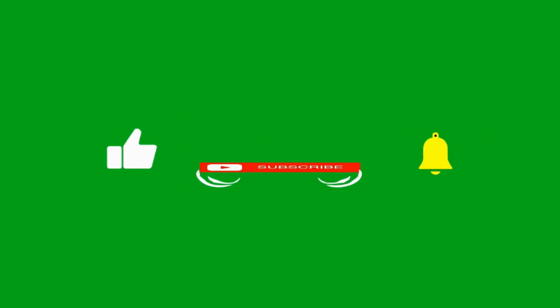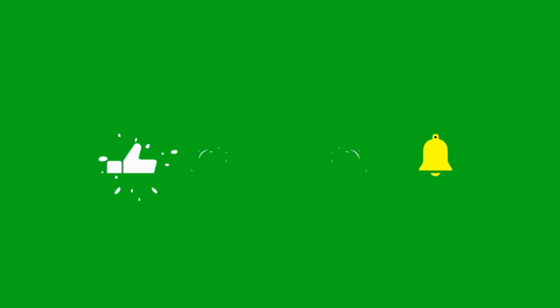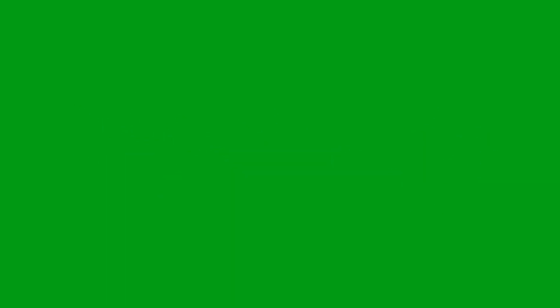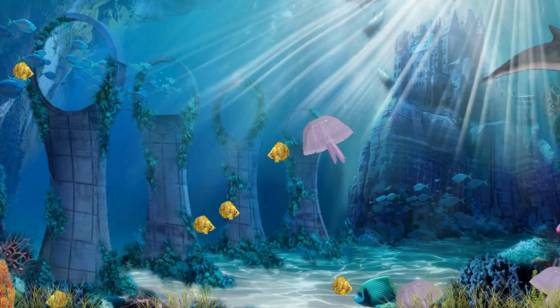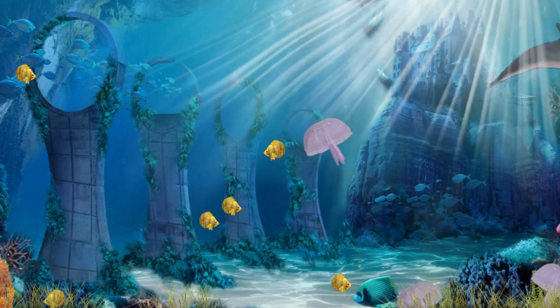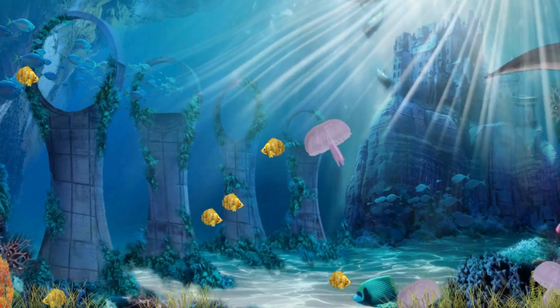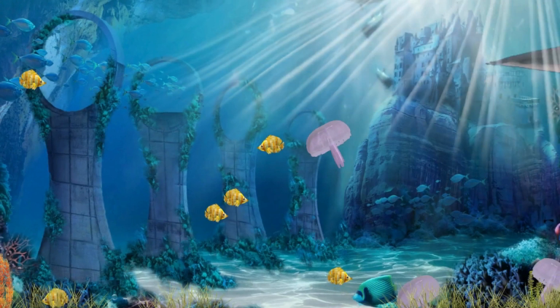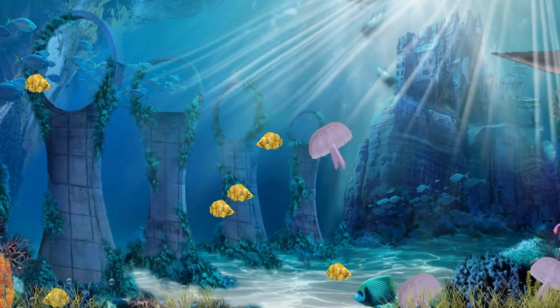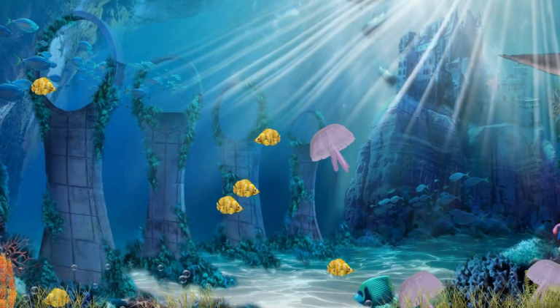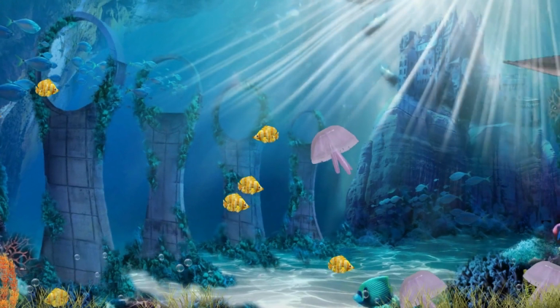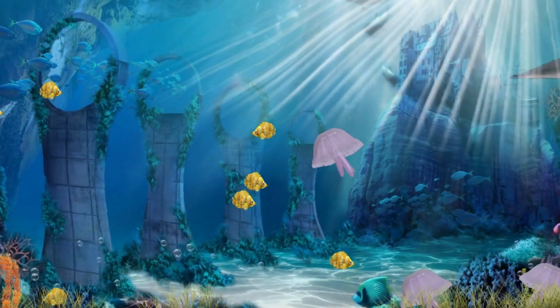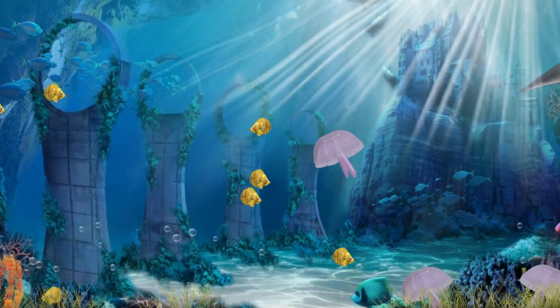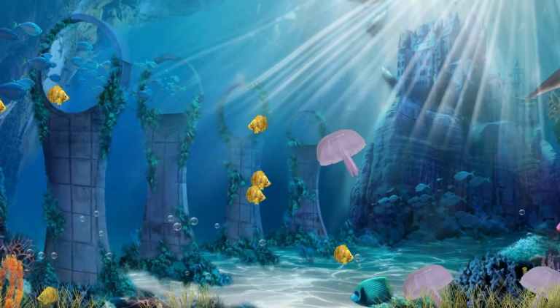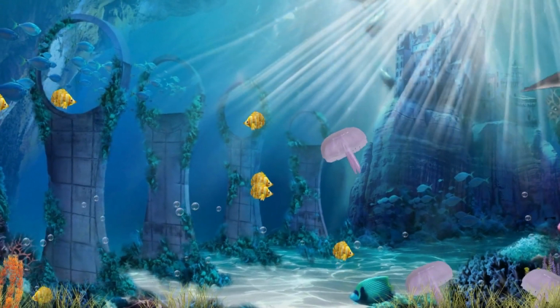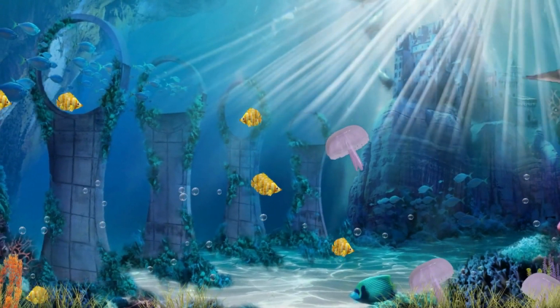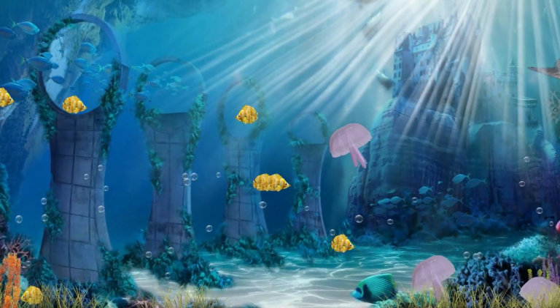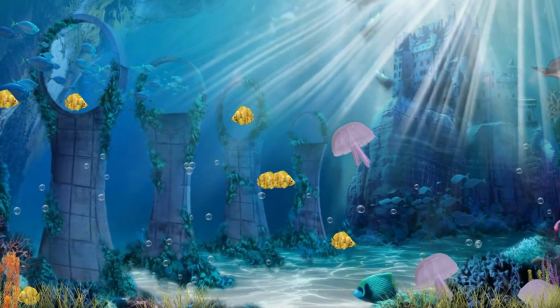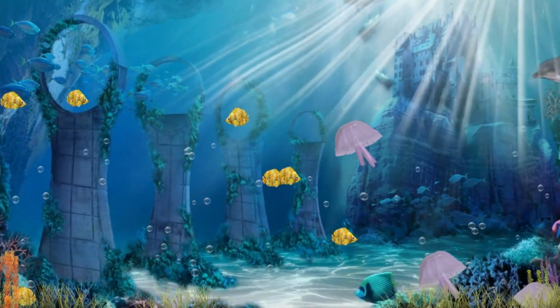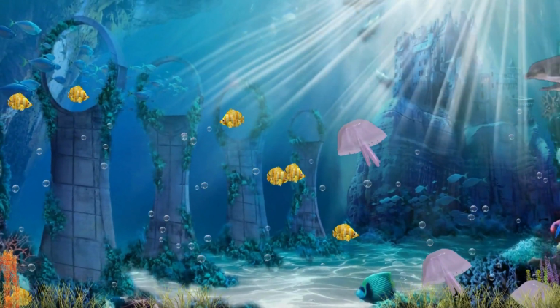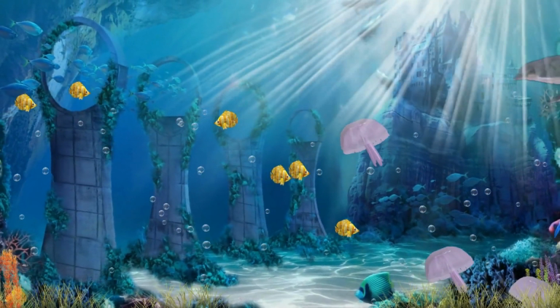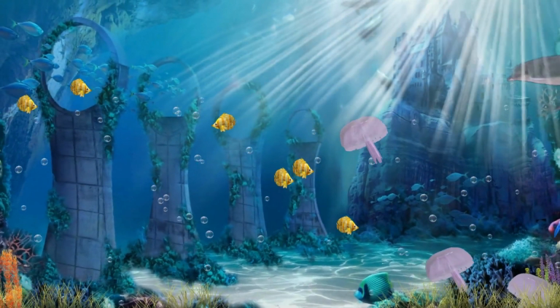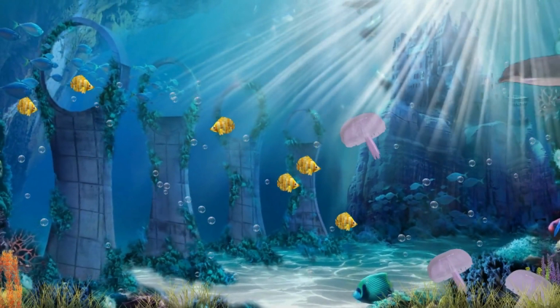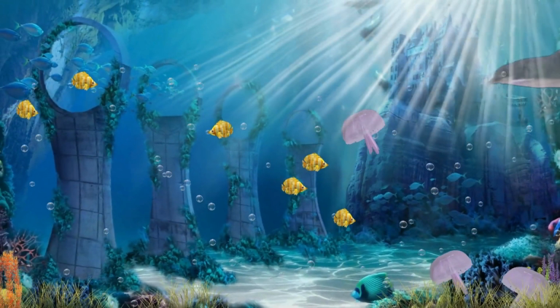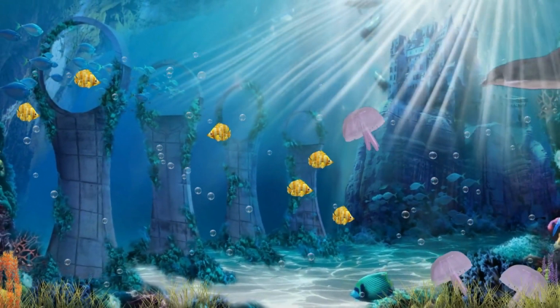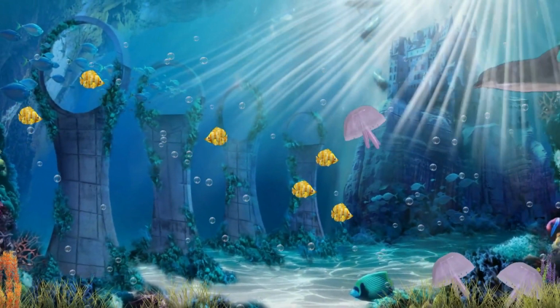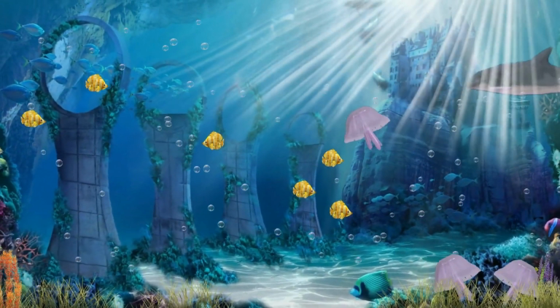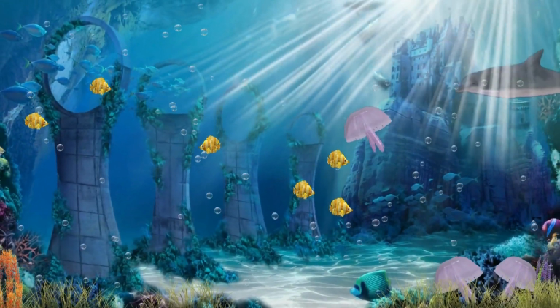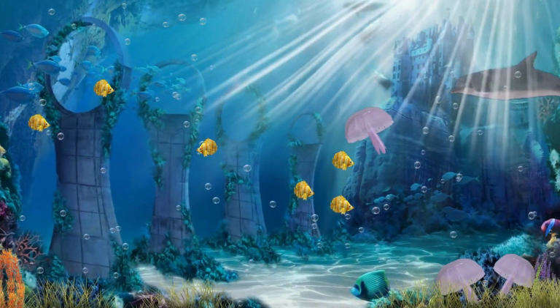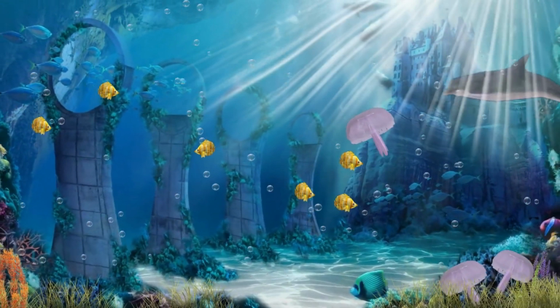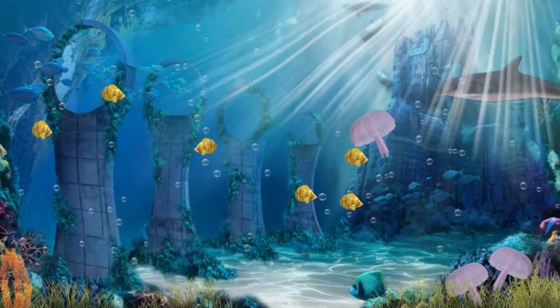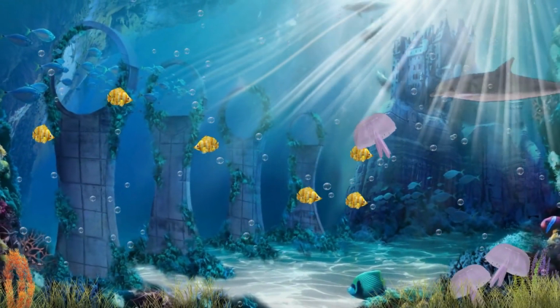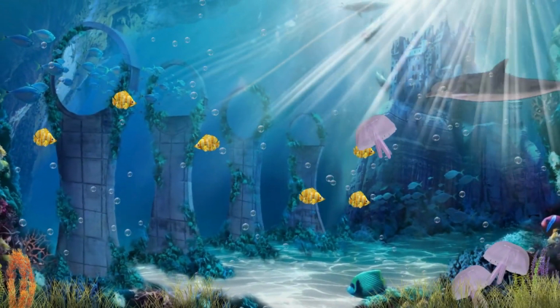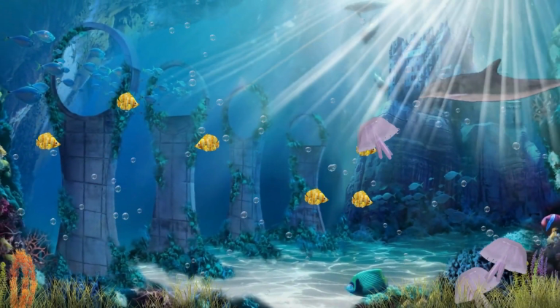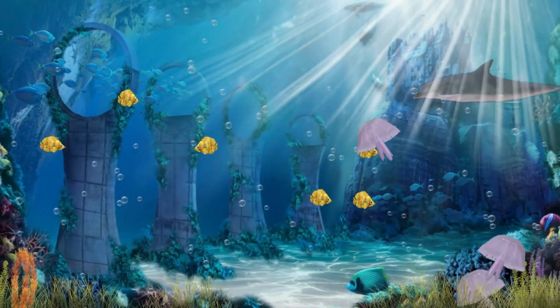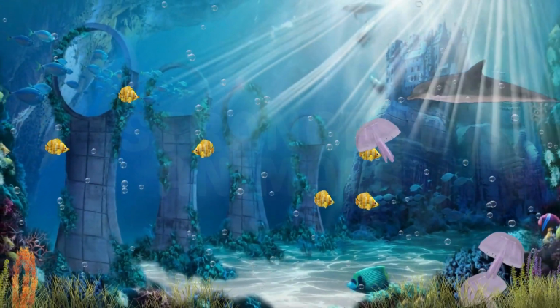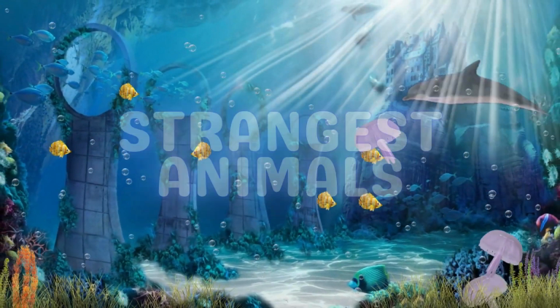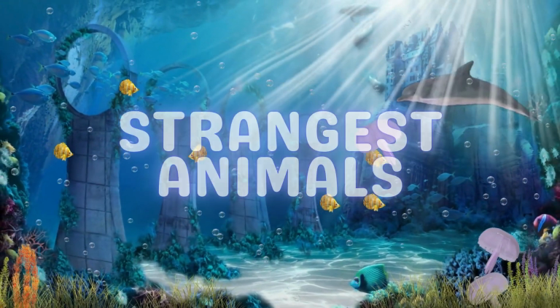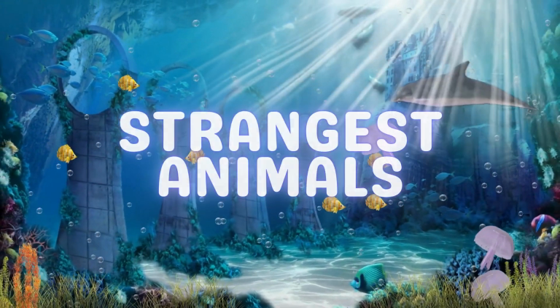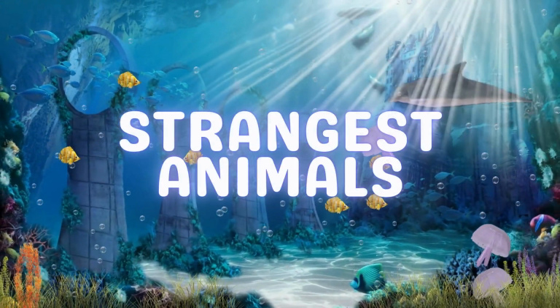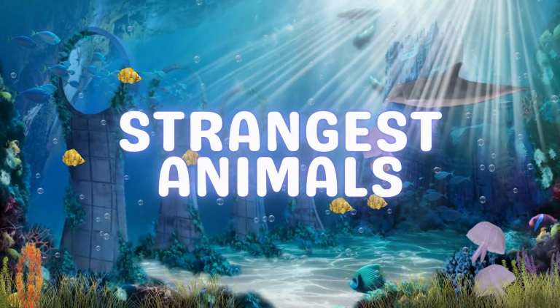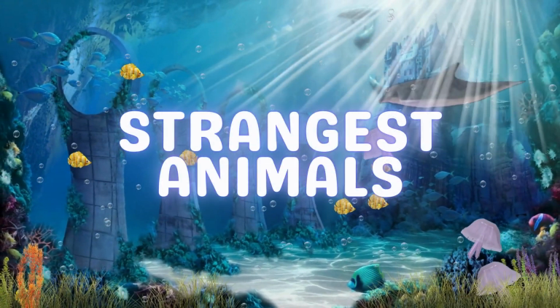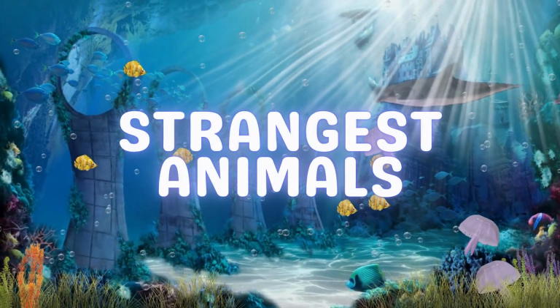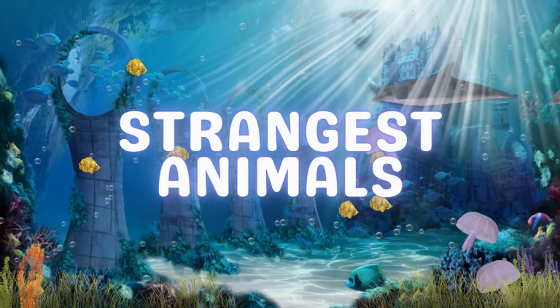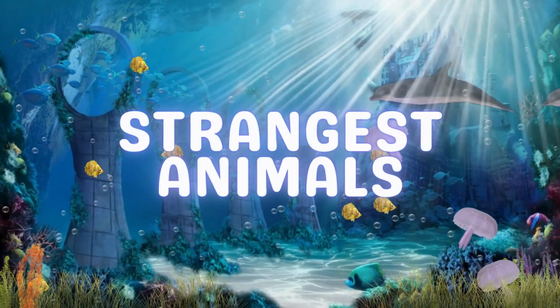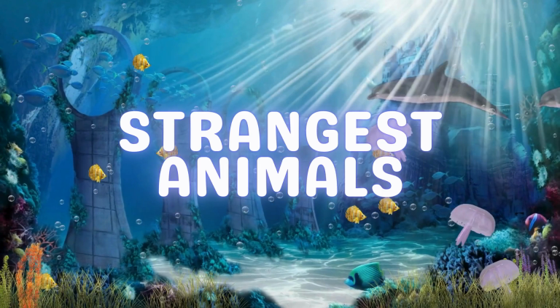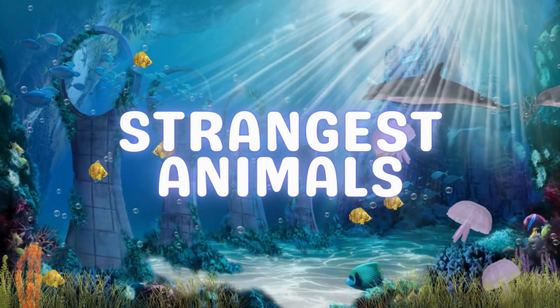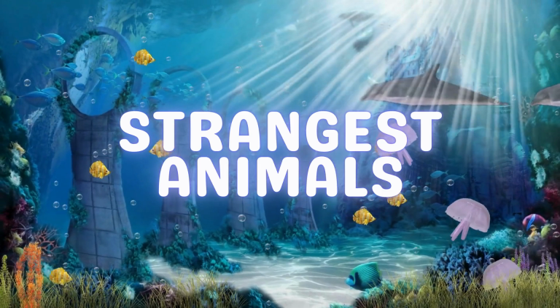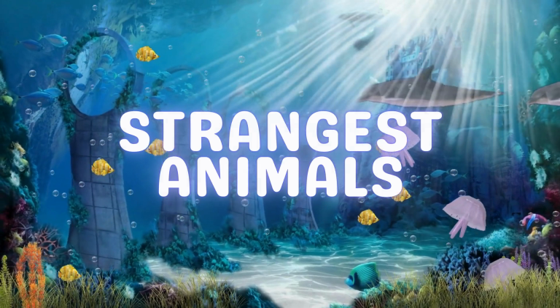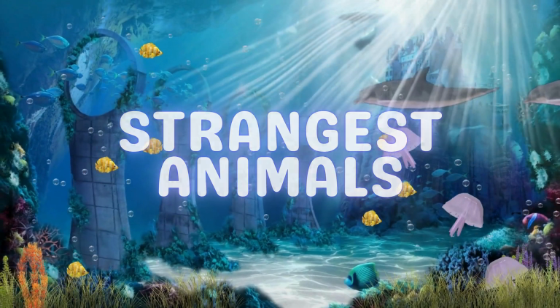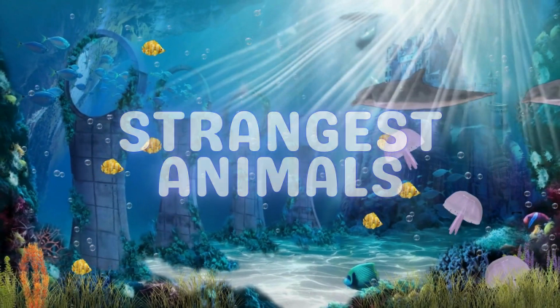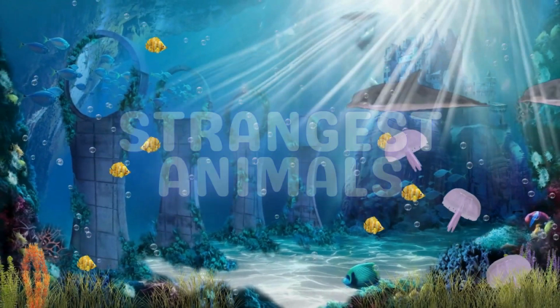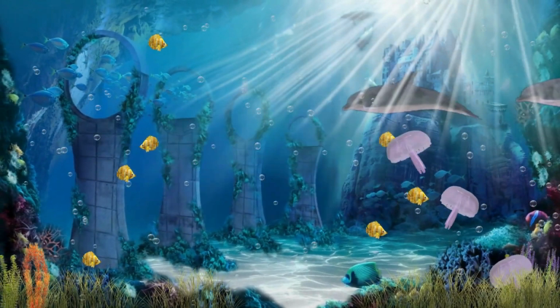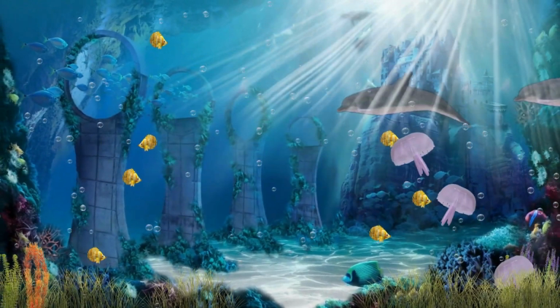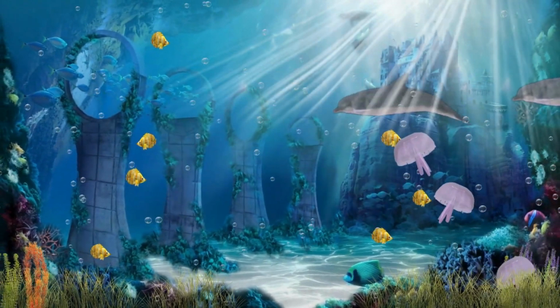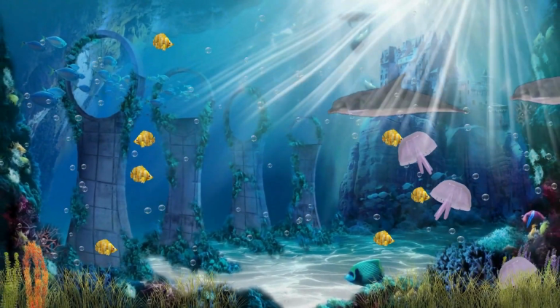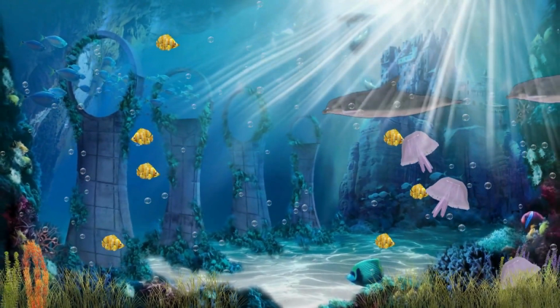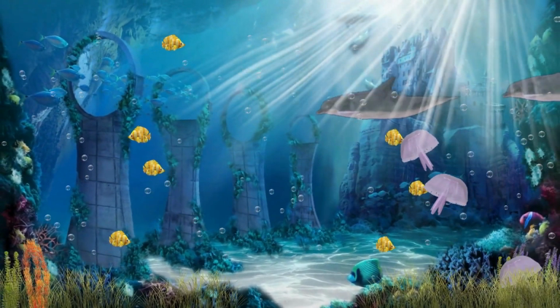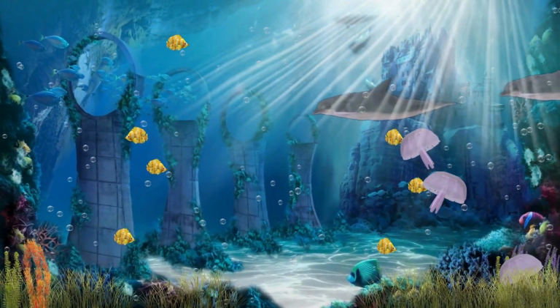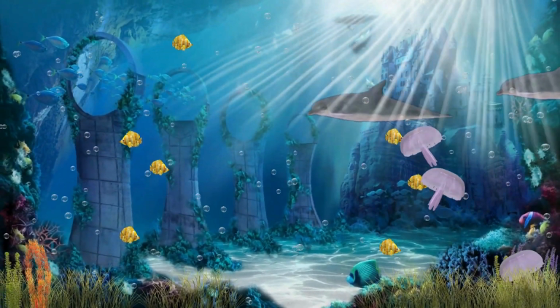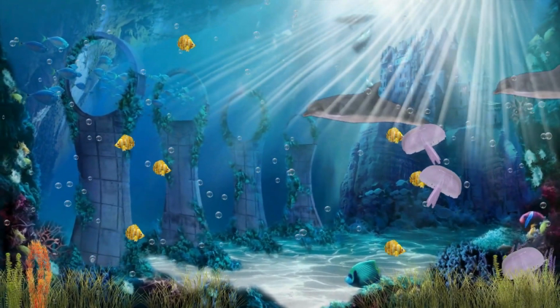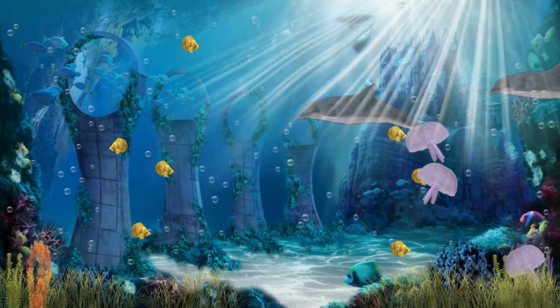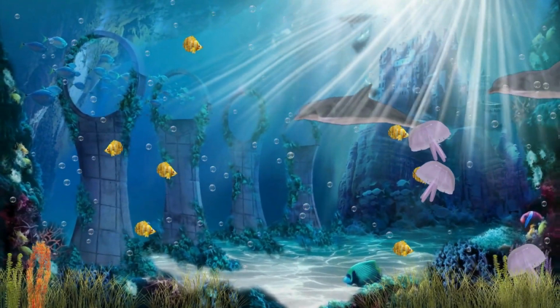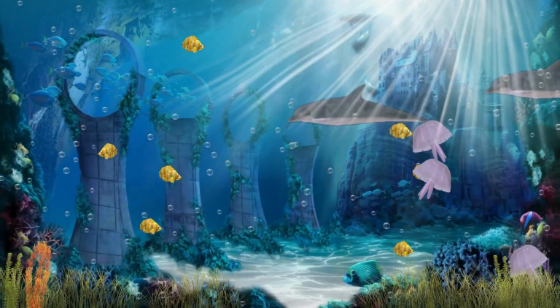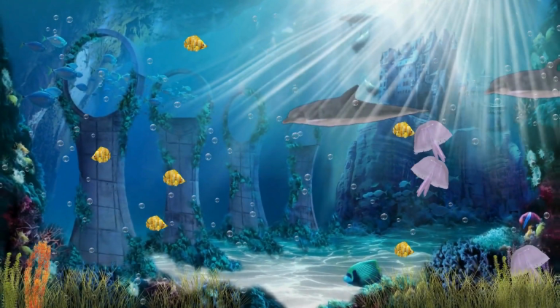Welcome back to Kids and Crew. Today, we're diving into the world of the strangest but coolest animals. Let's get started.